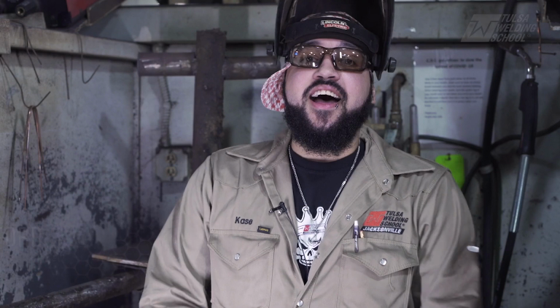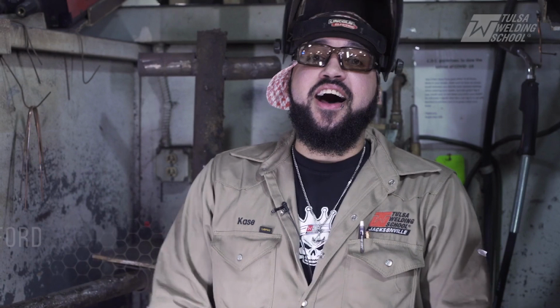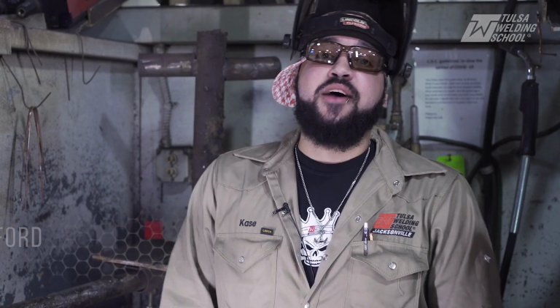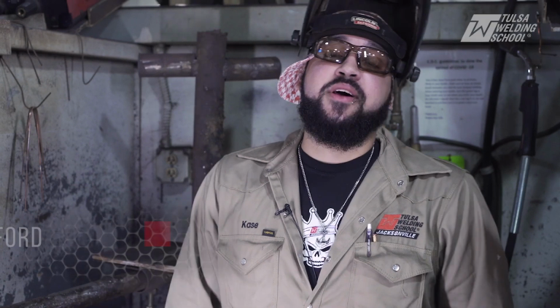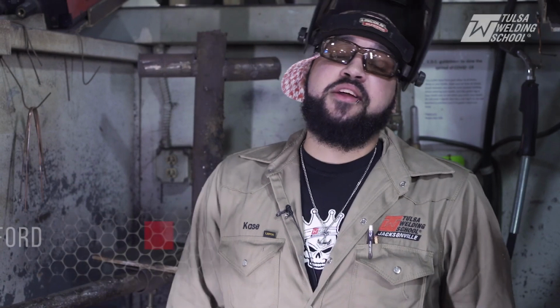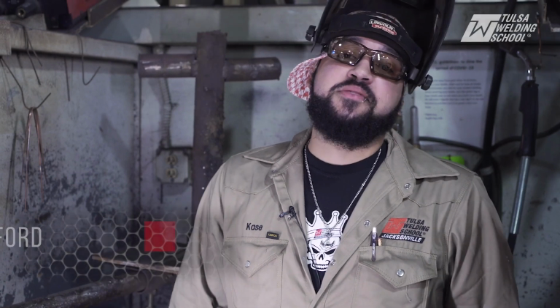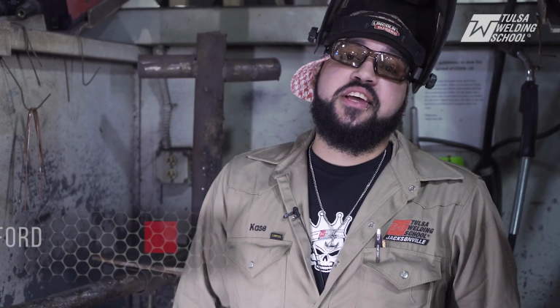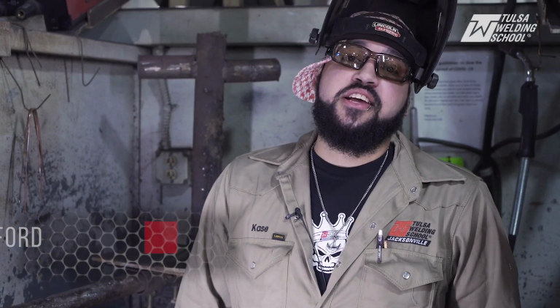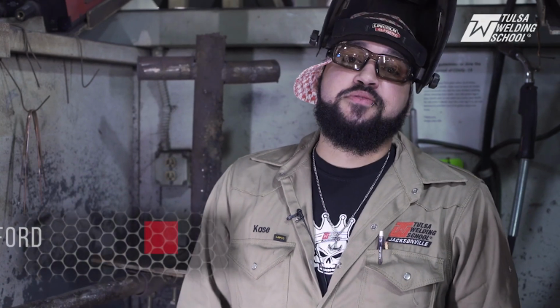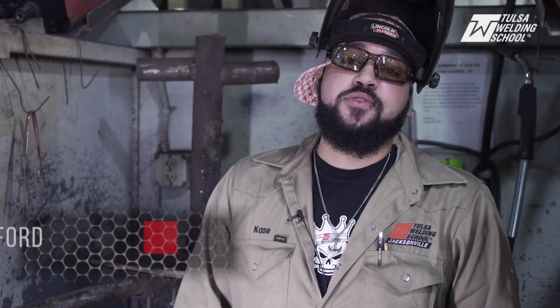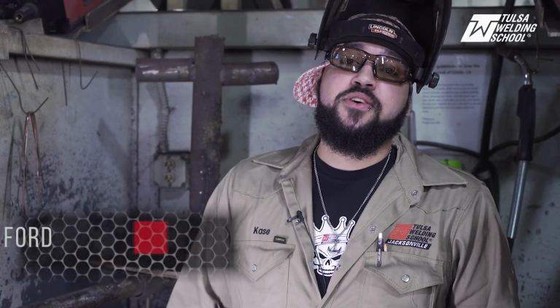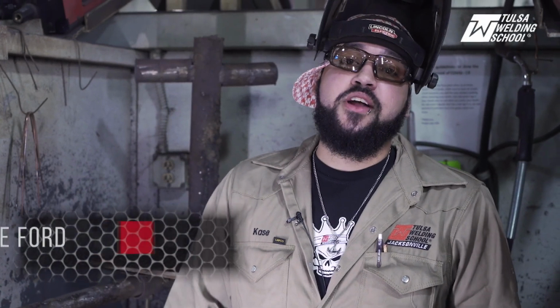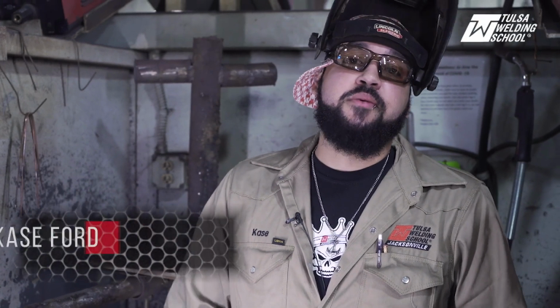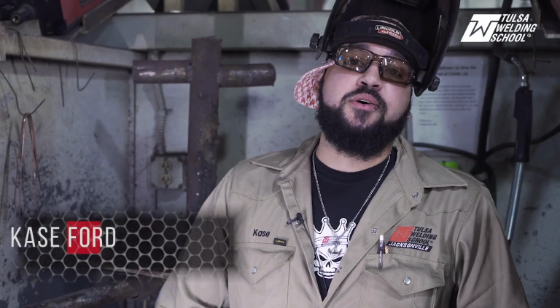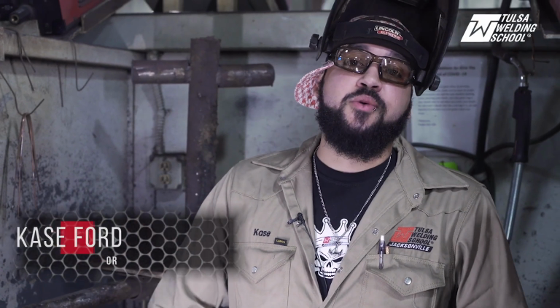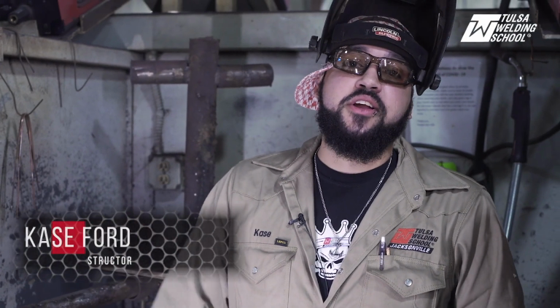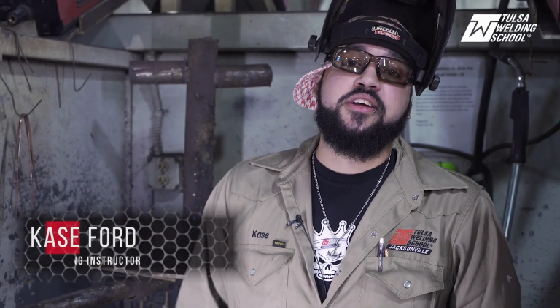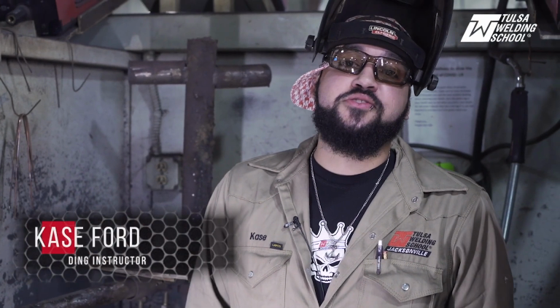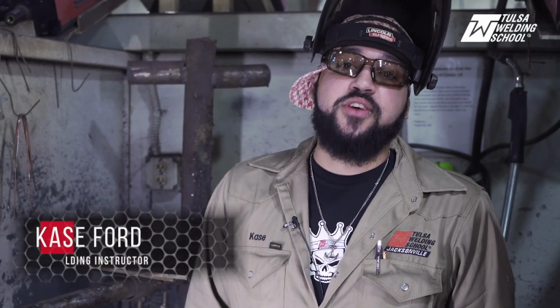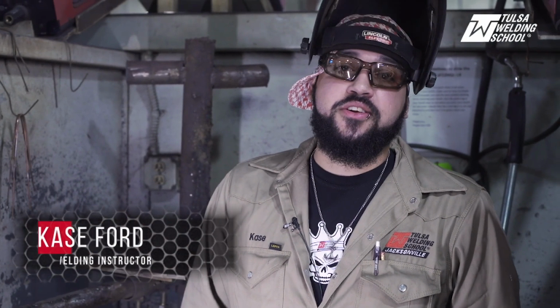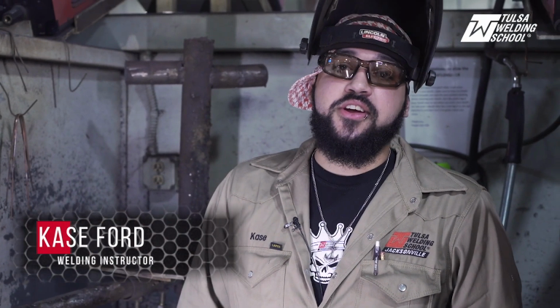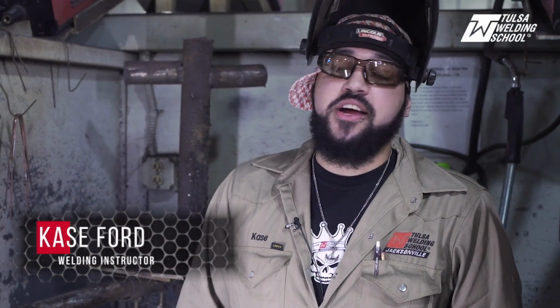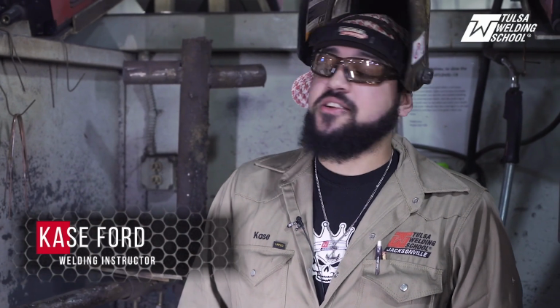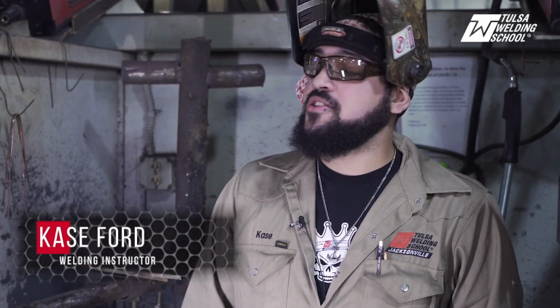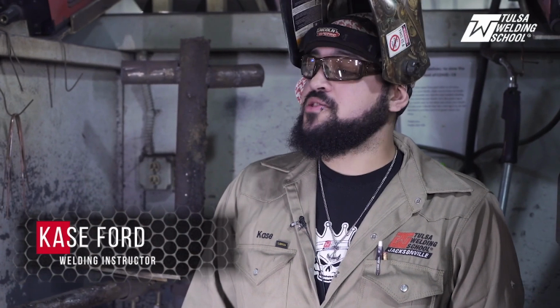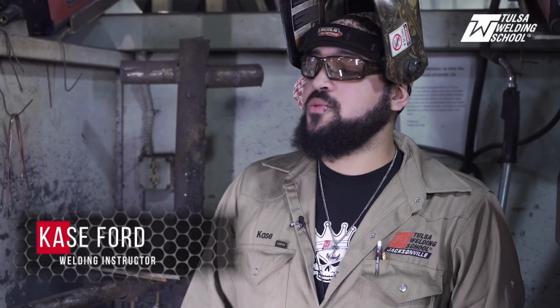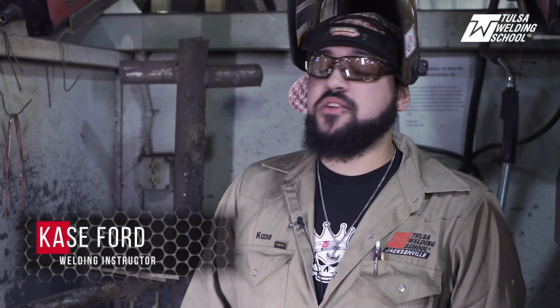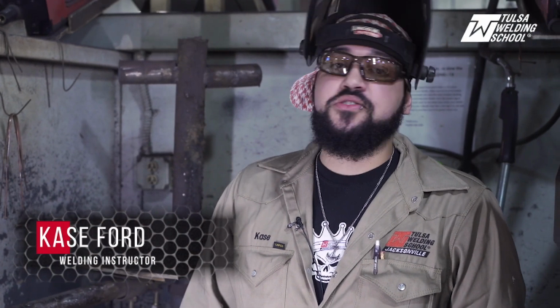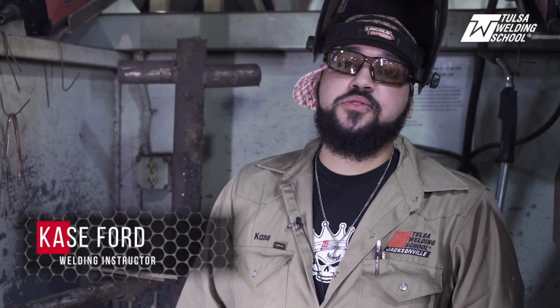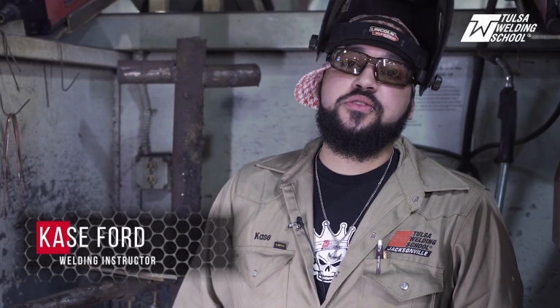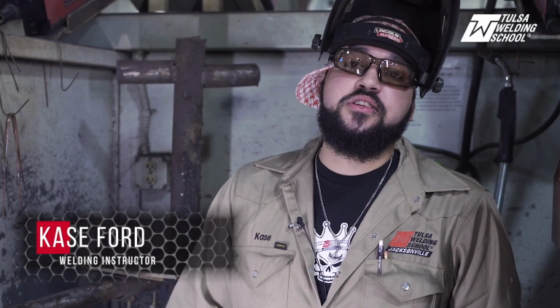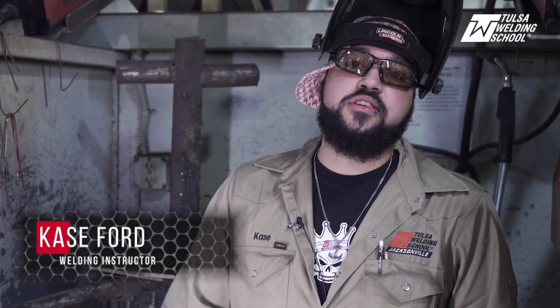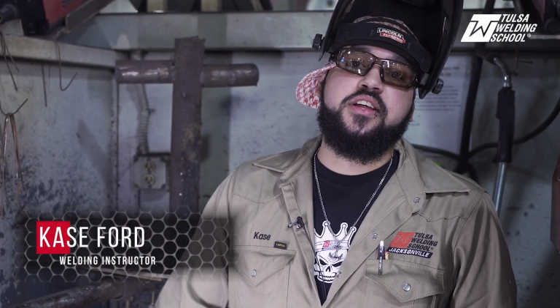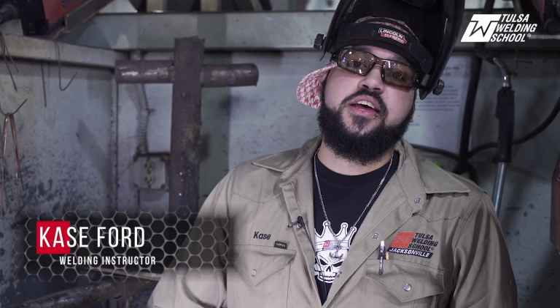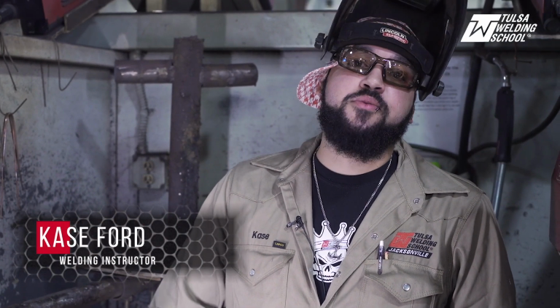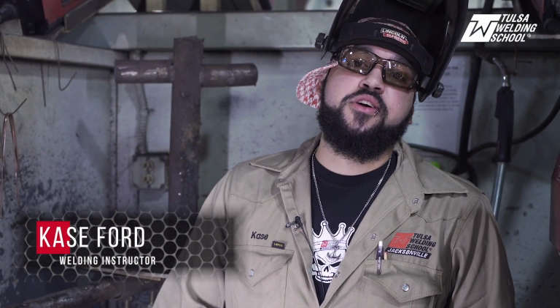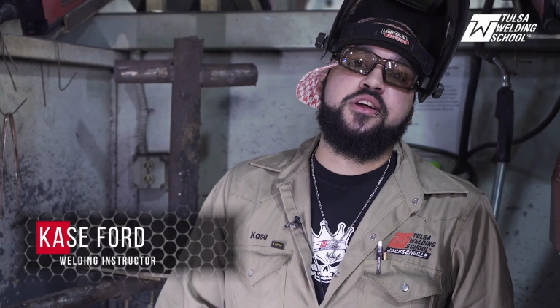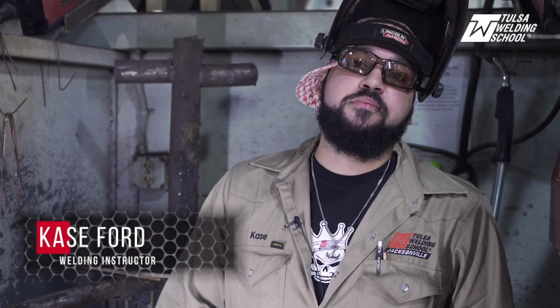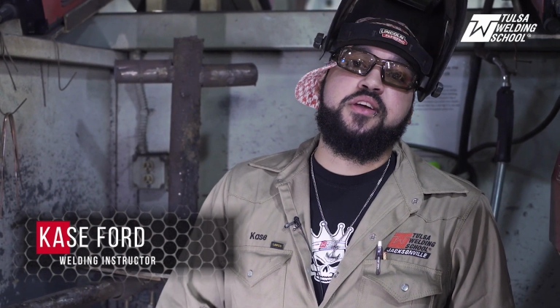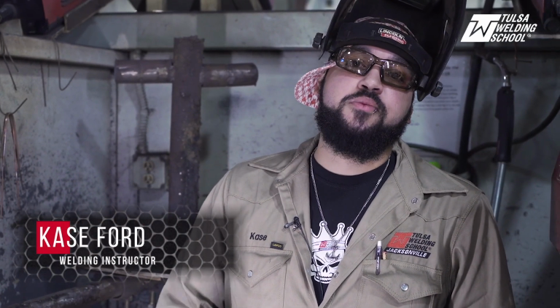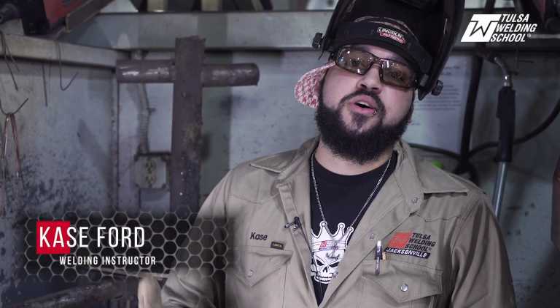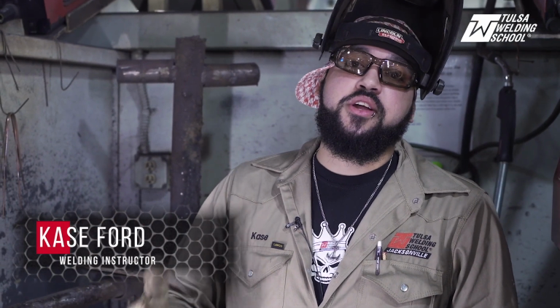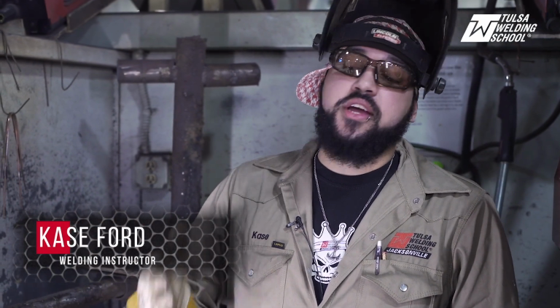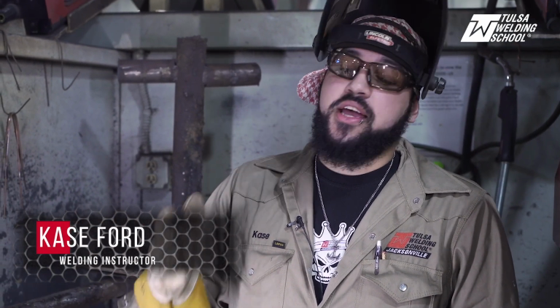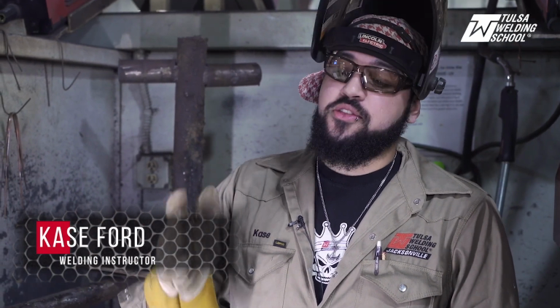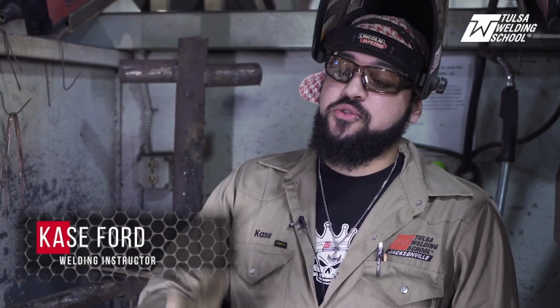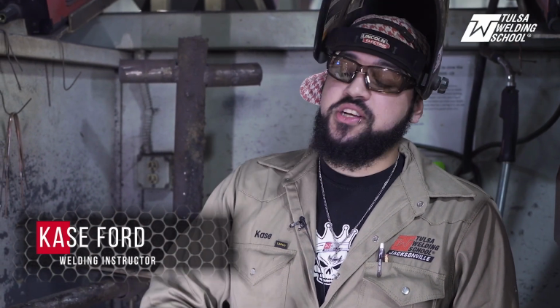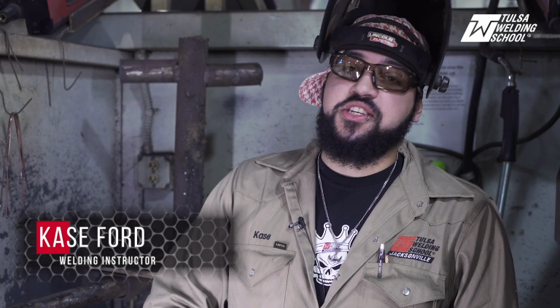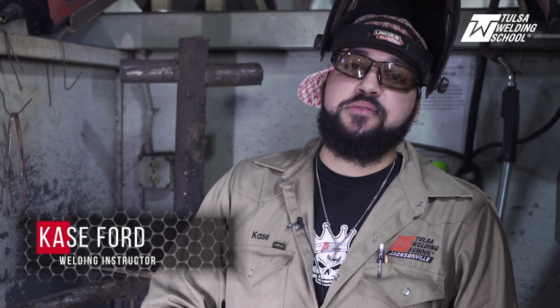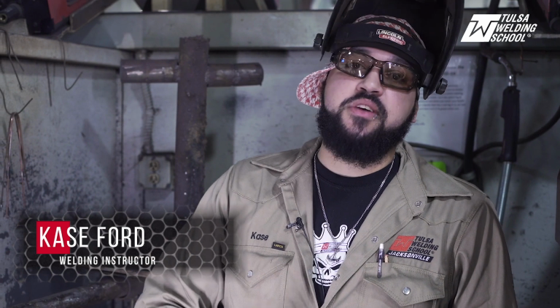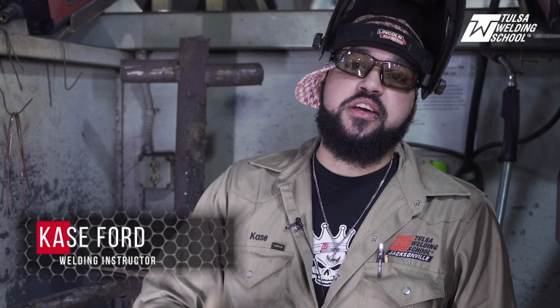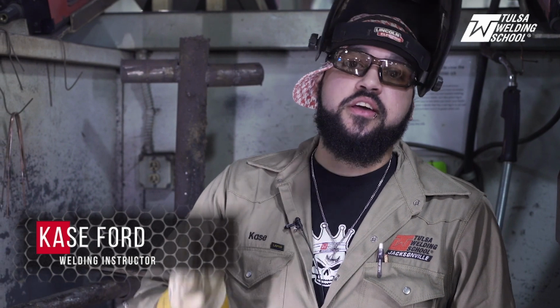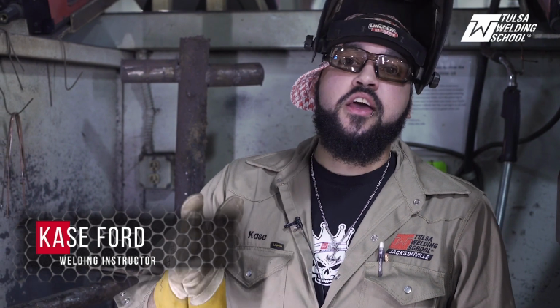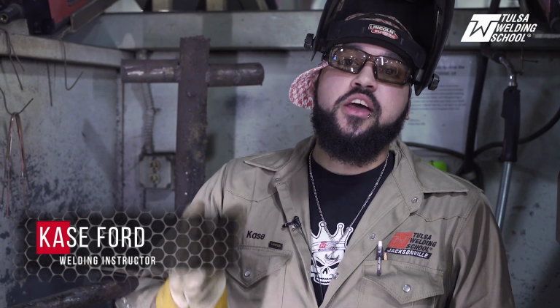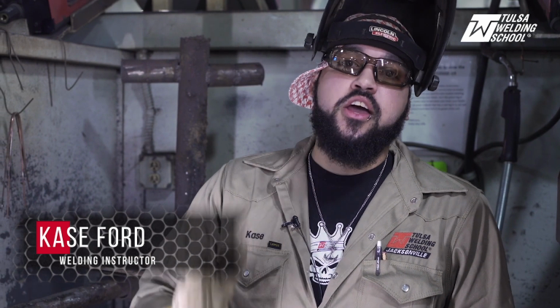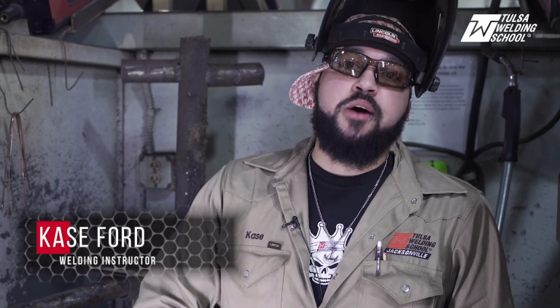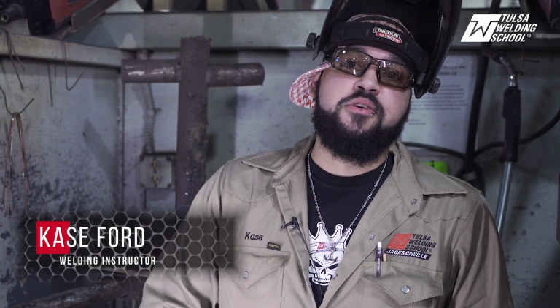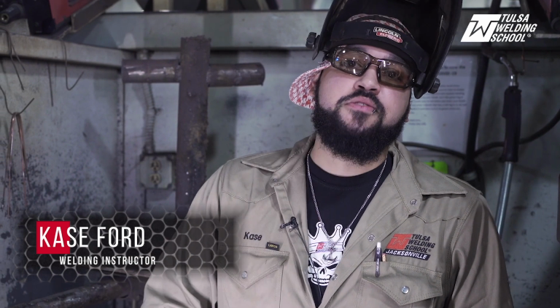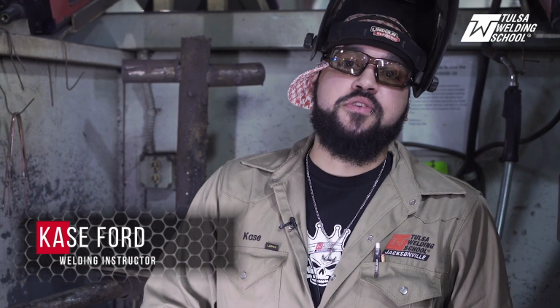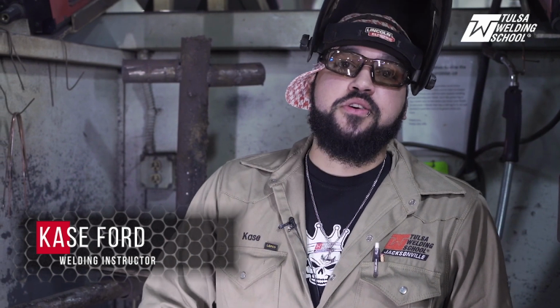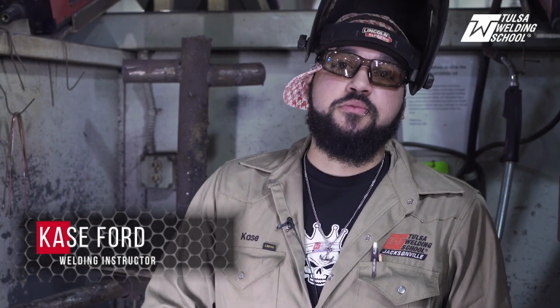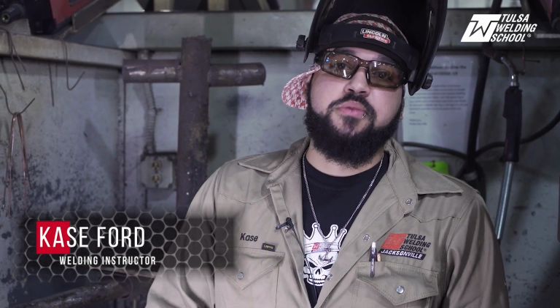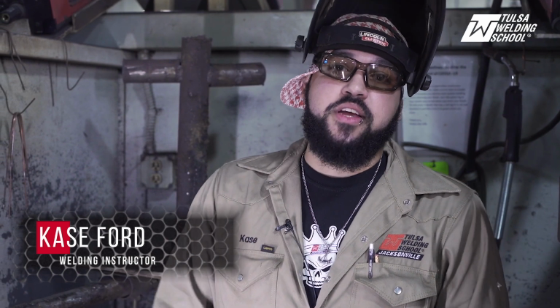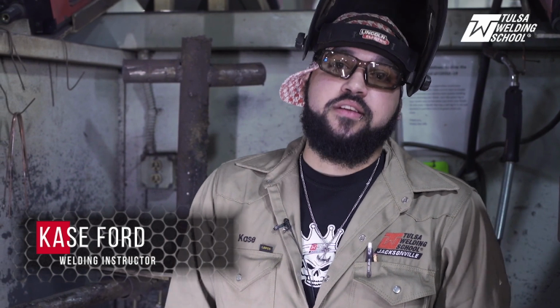Hi, my name is Case Ford. I'm a welding instructor here at Tulsa Welding School, and today we're going to be welding a 3G-MIG combo vertical plate.